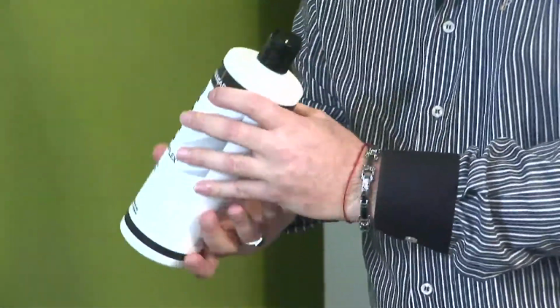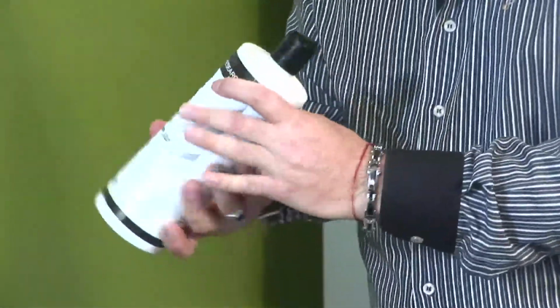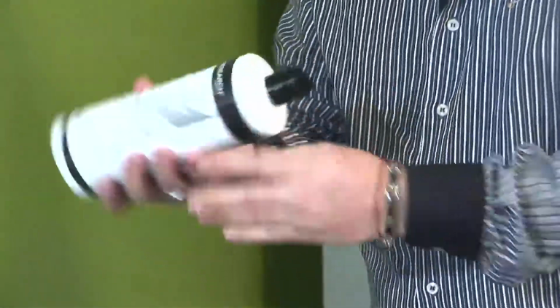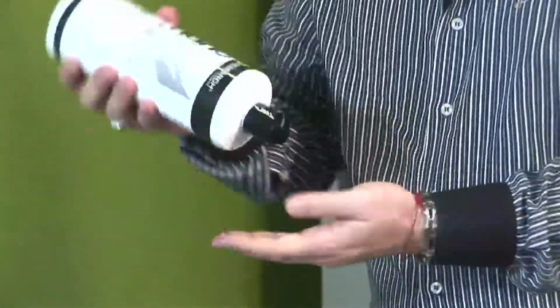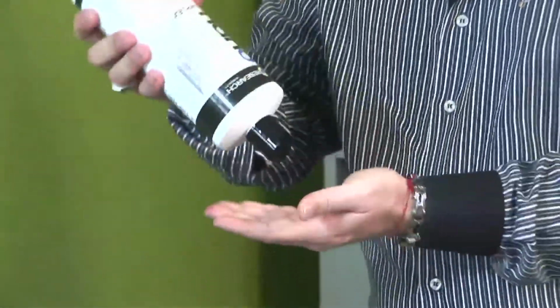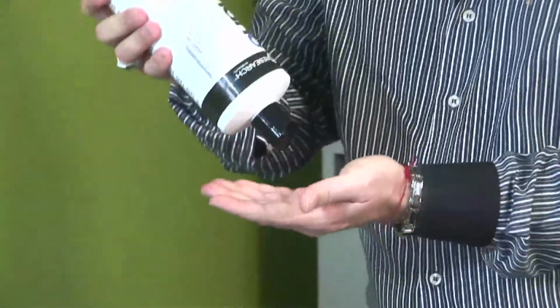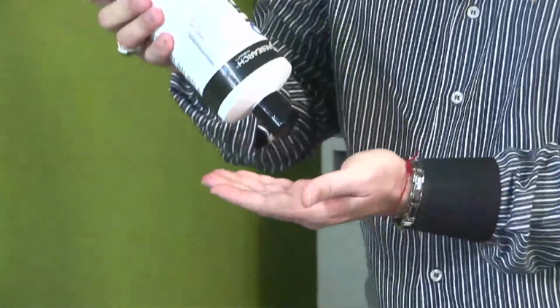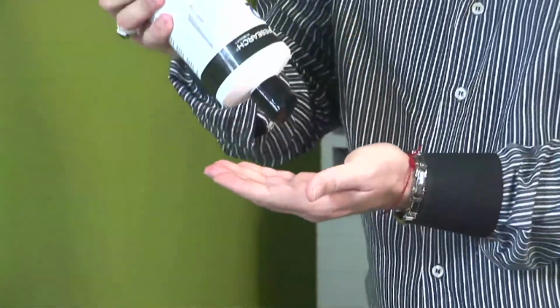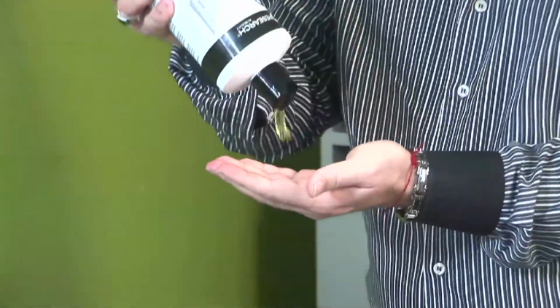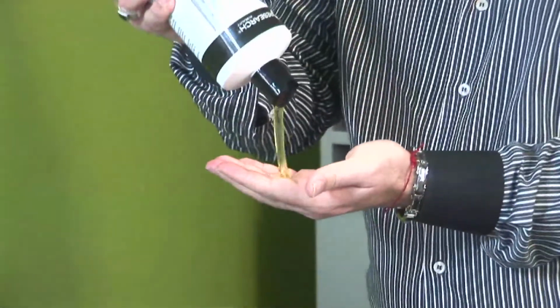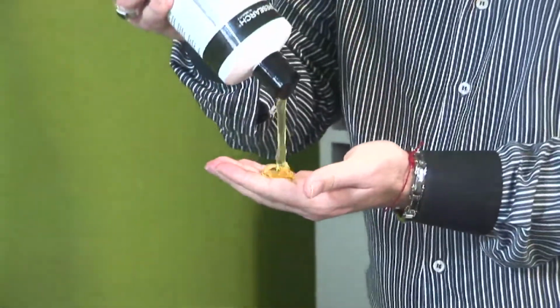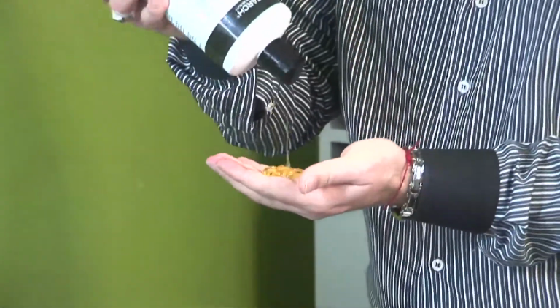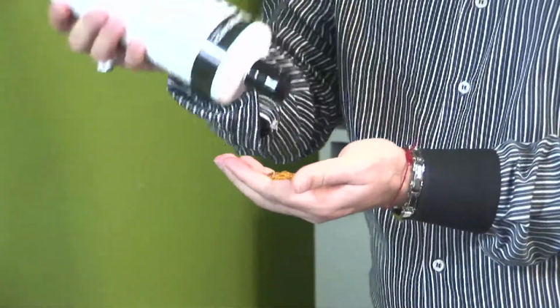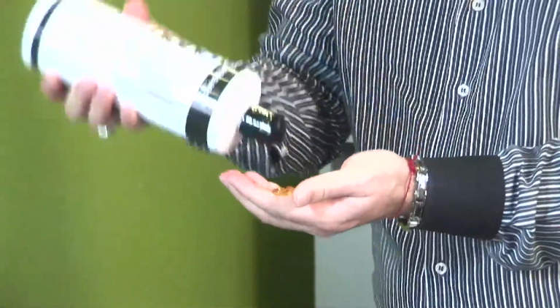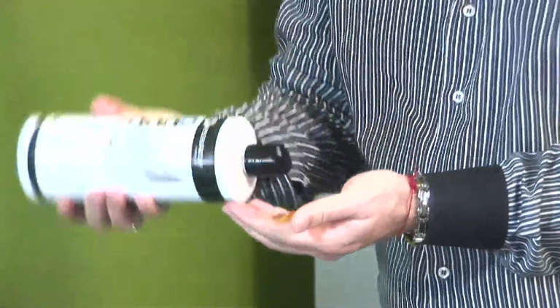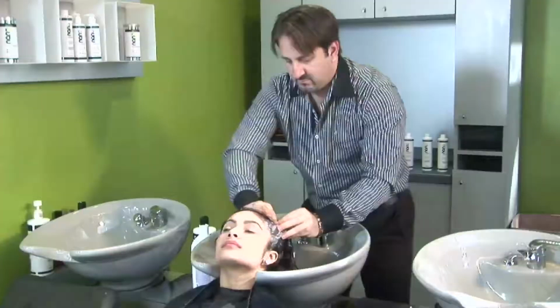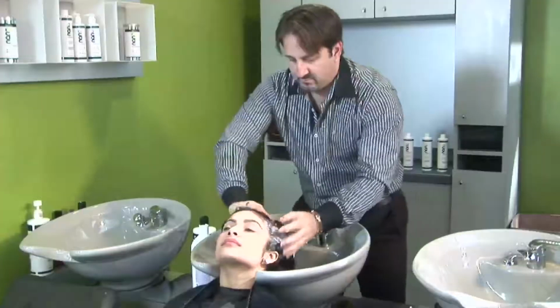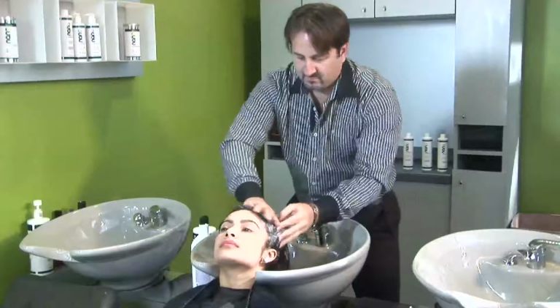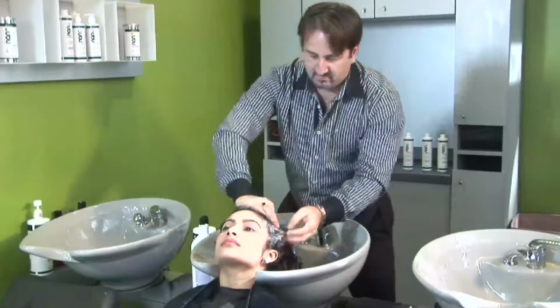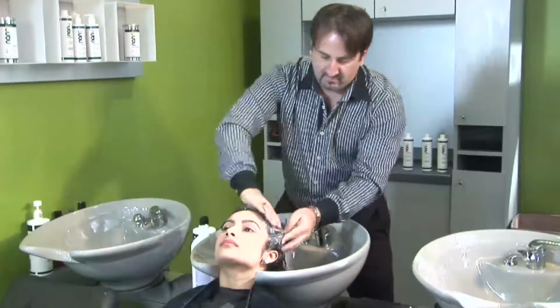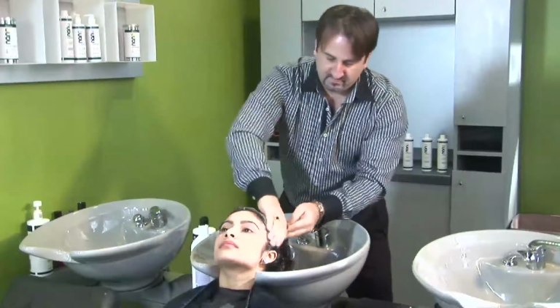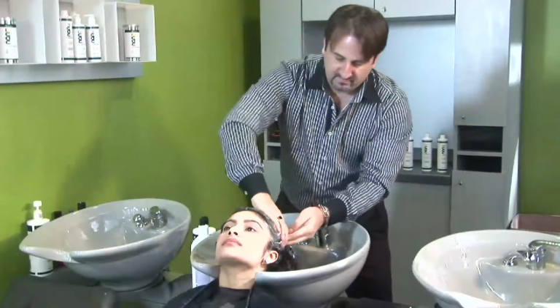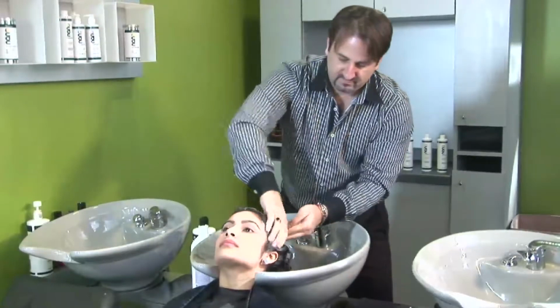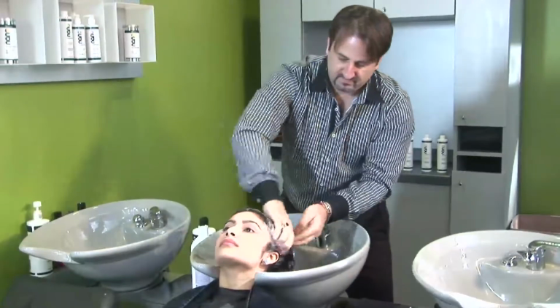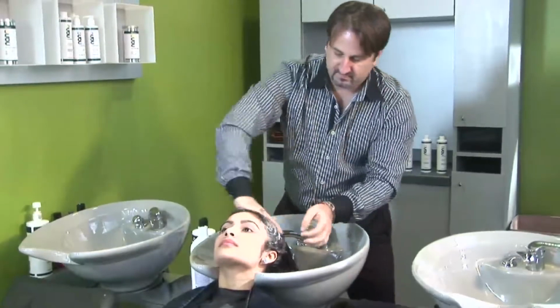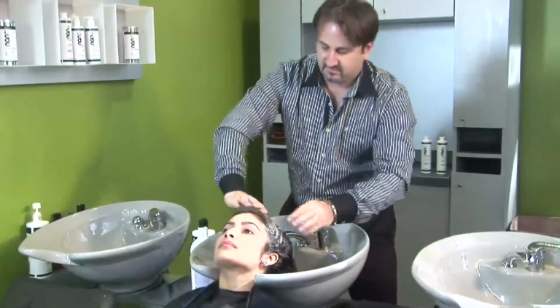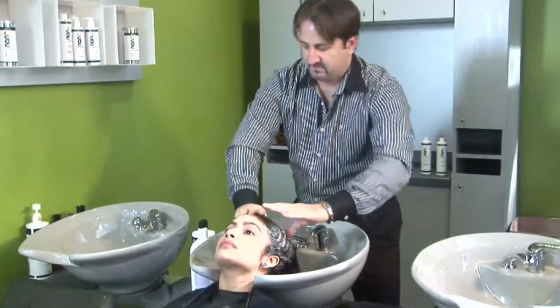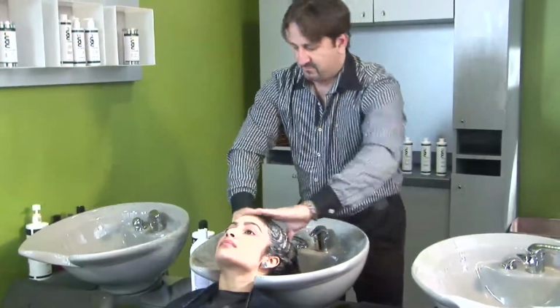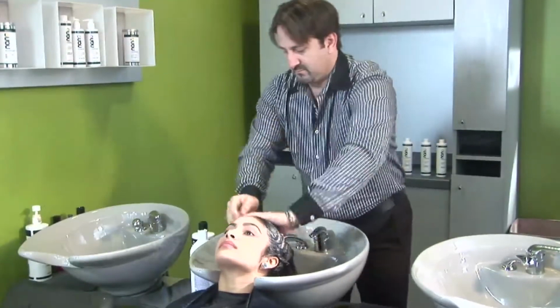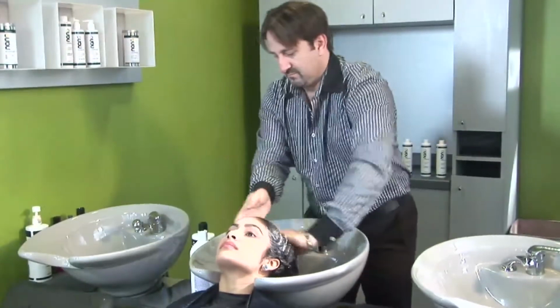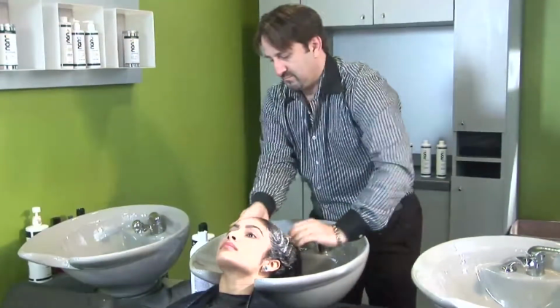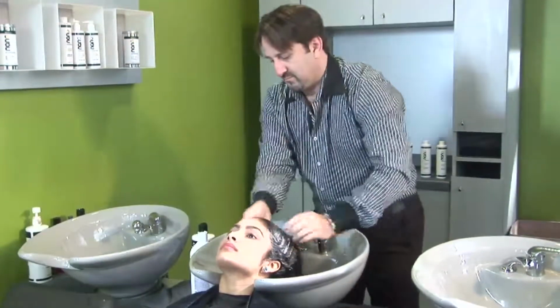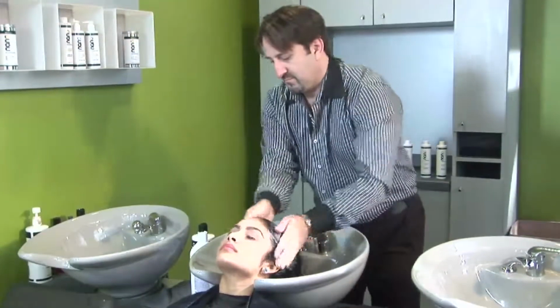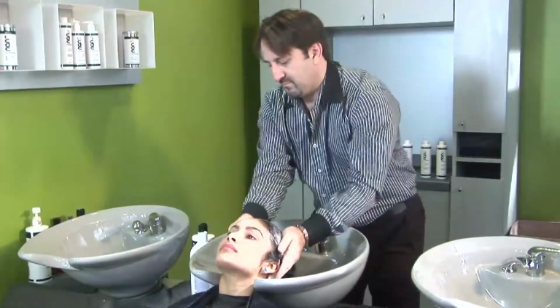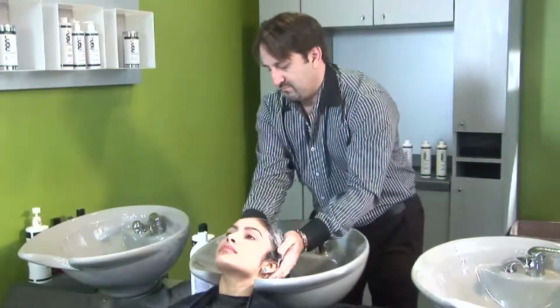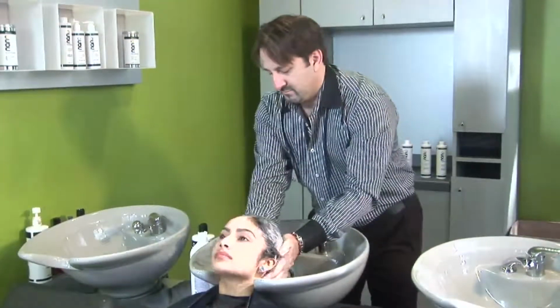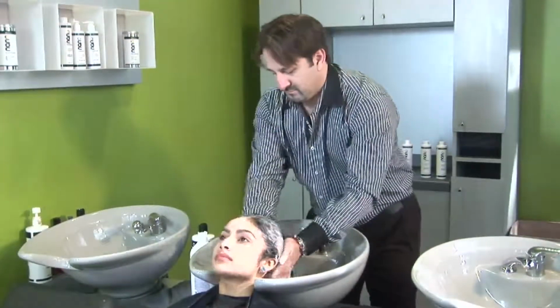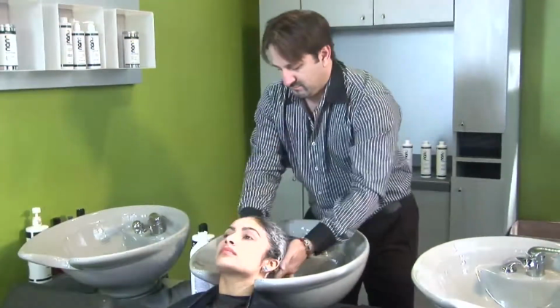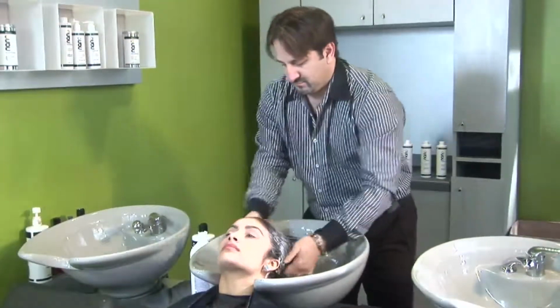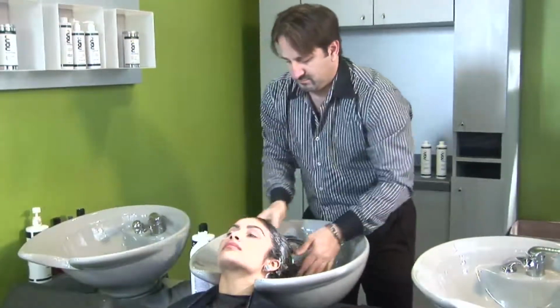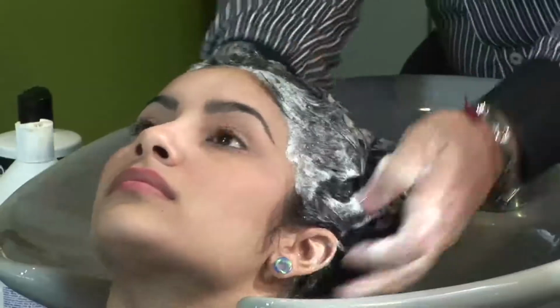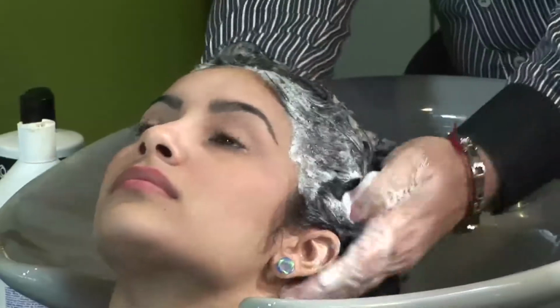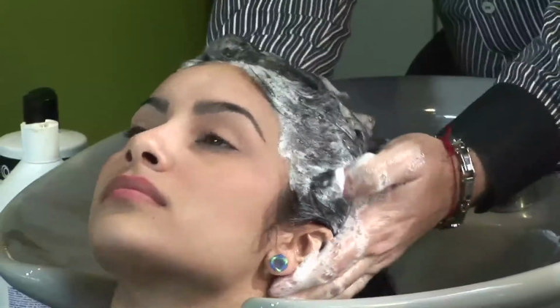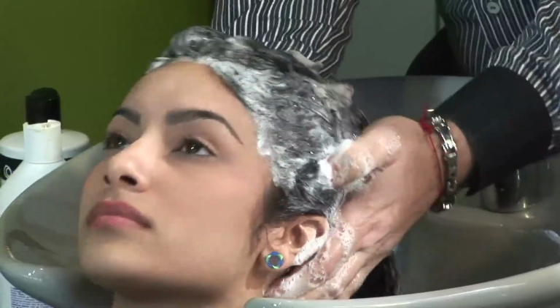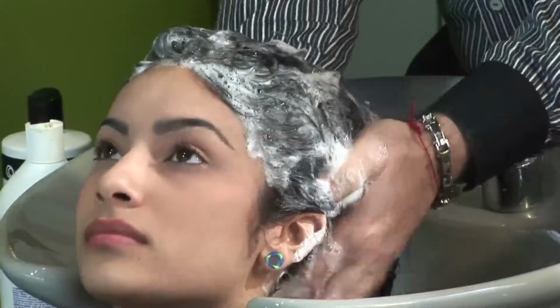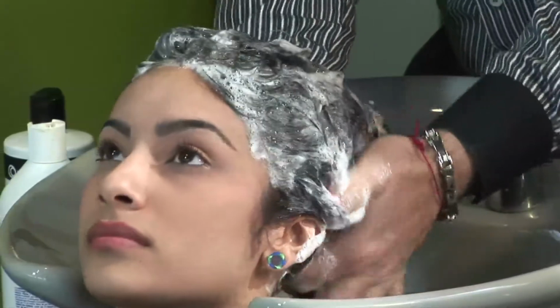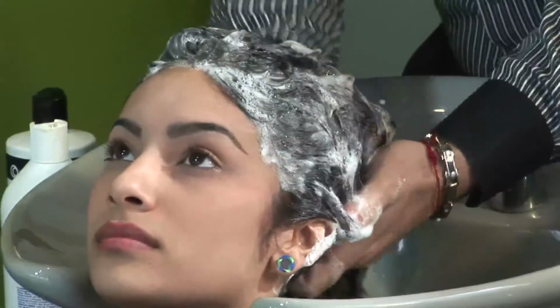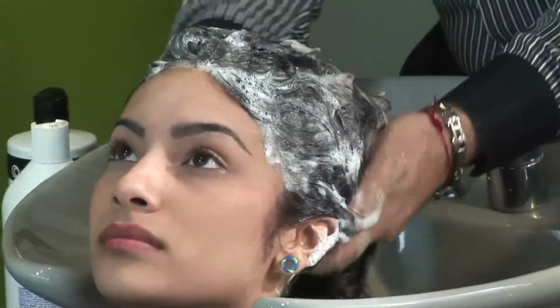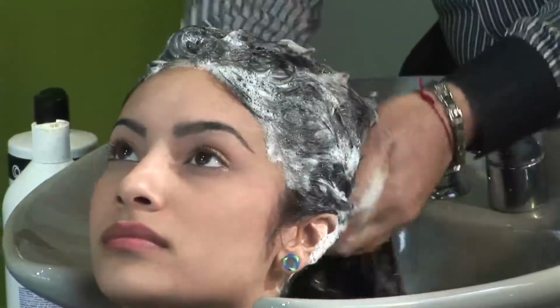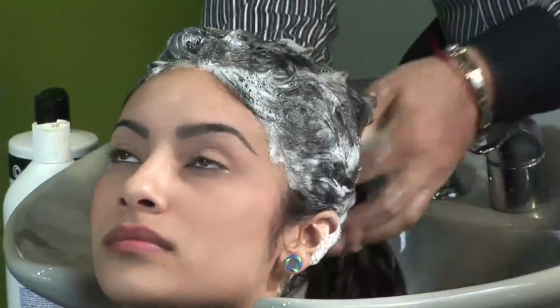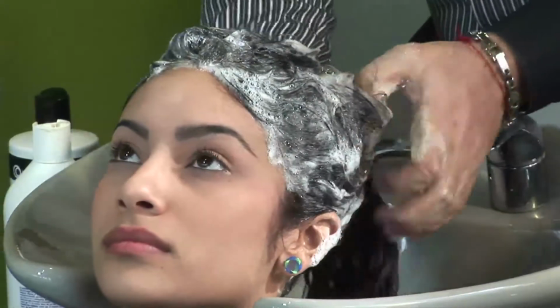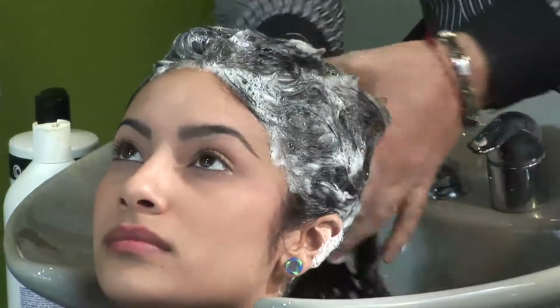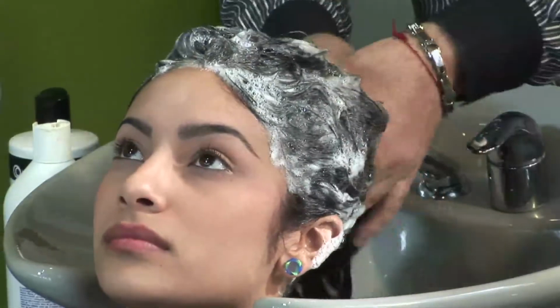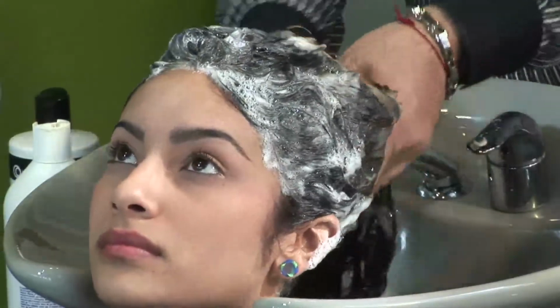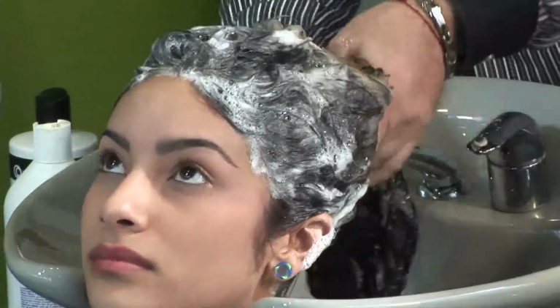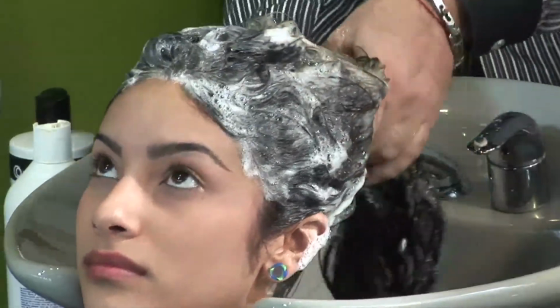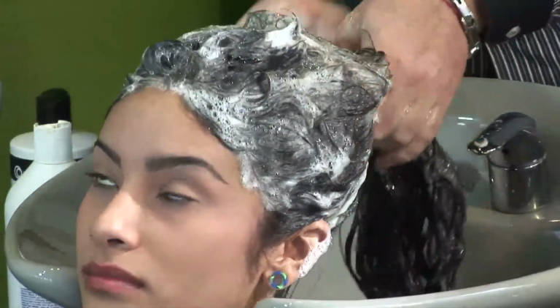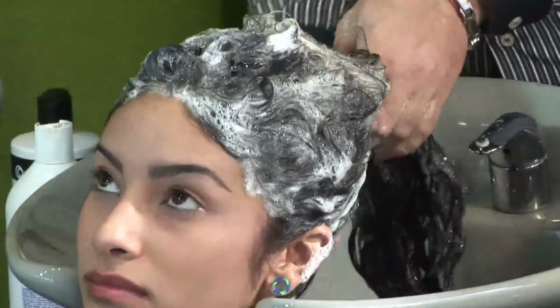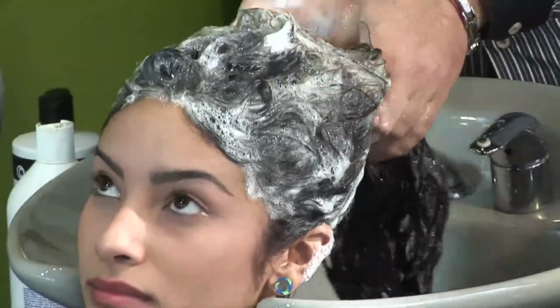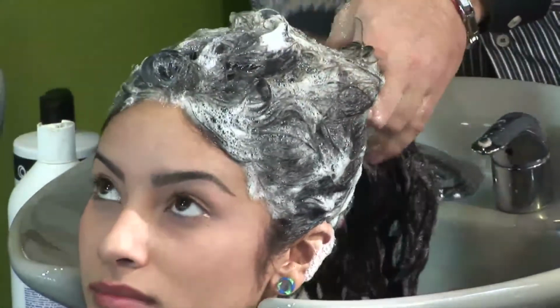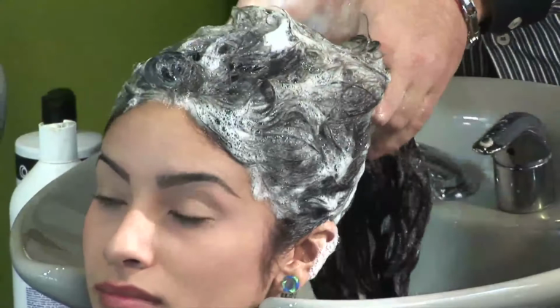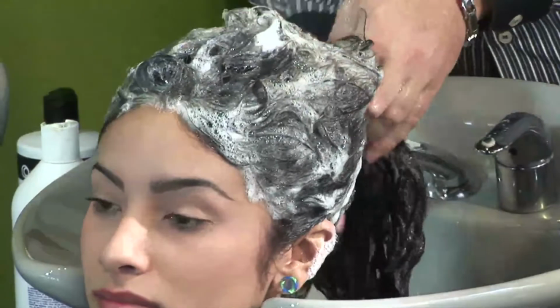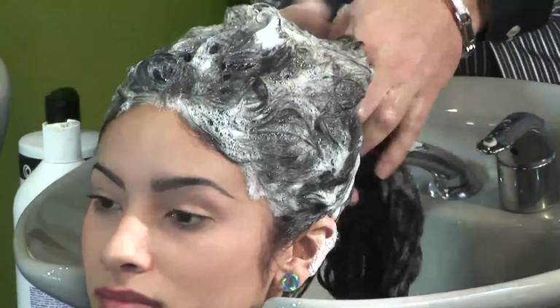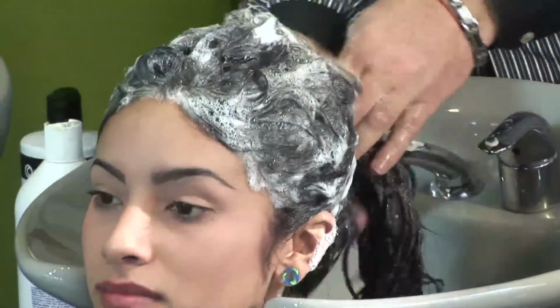Begin by washing your hair twice with Pre-Nano Shampoo. This helps to open the hair cuticles to better absorb the Nano Complex Sleek treatment.